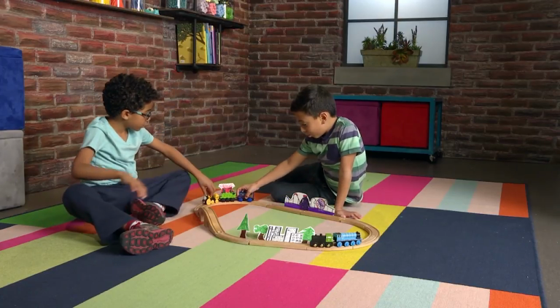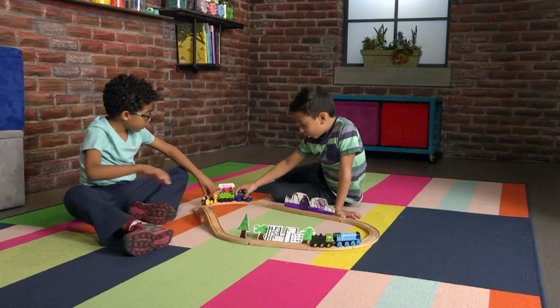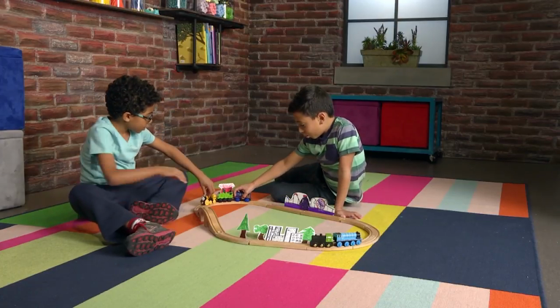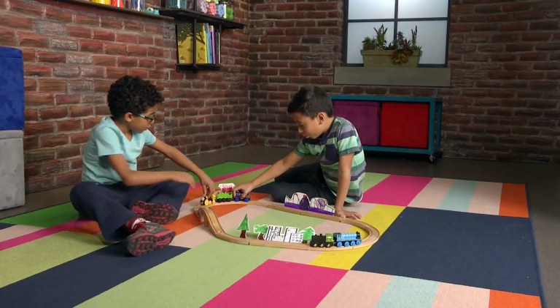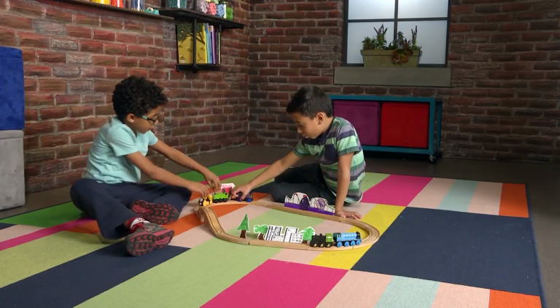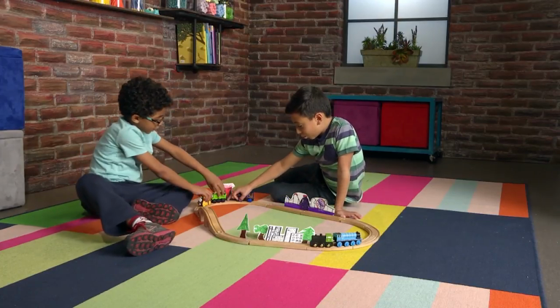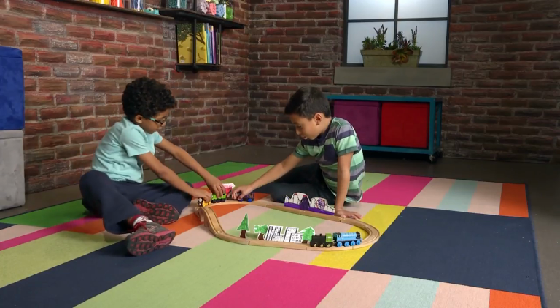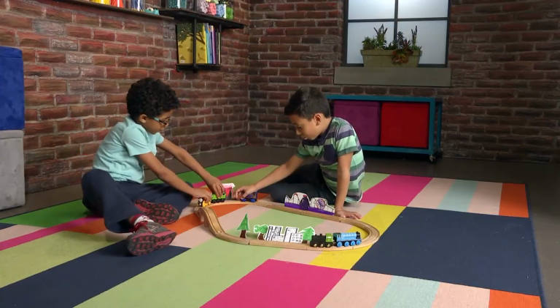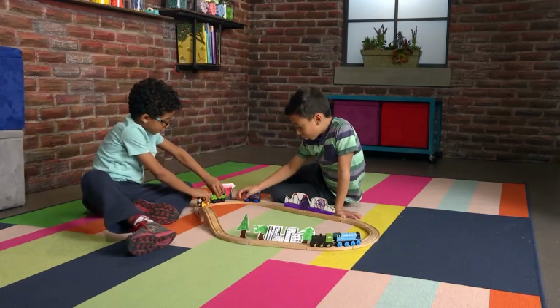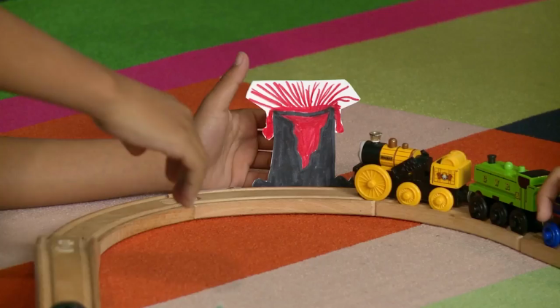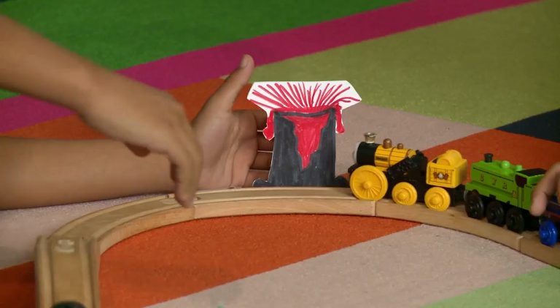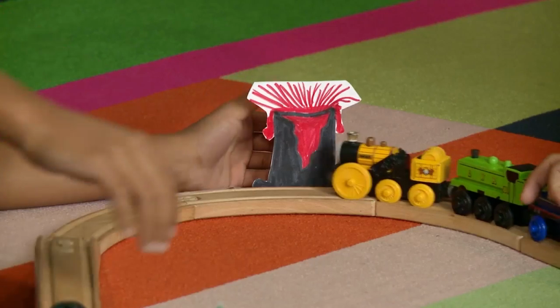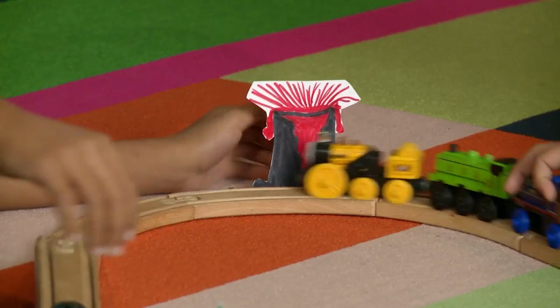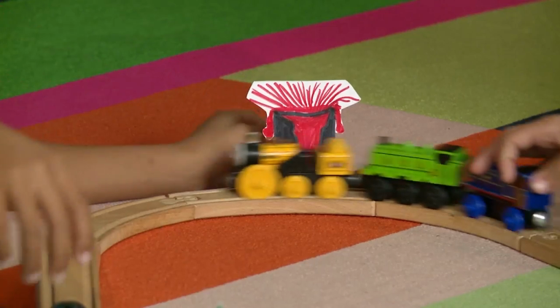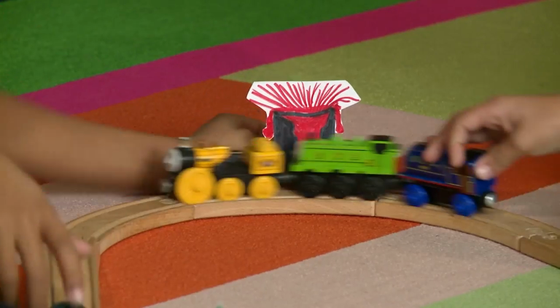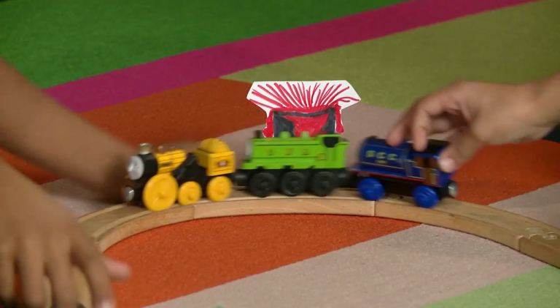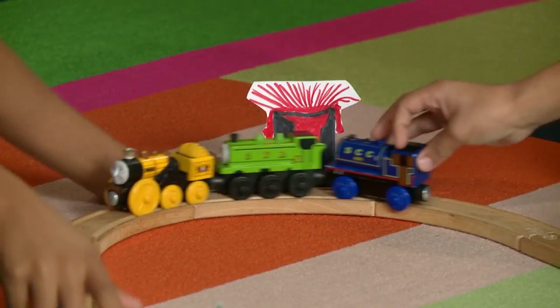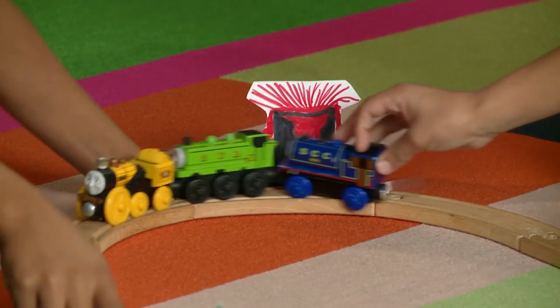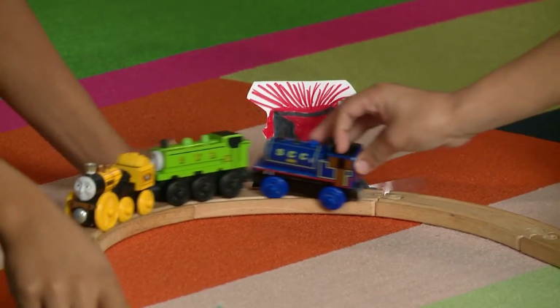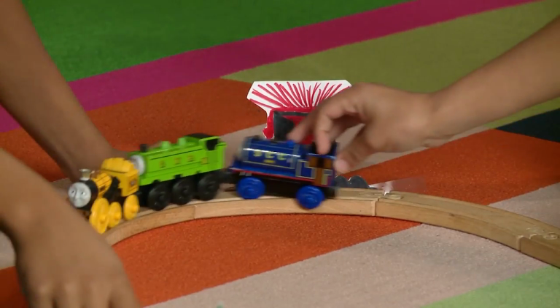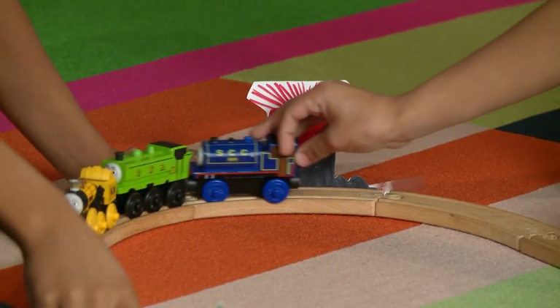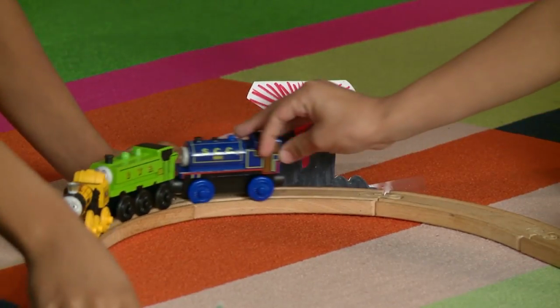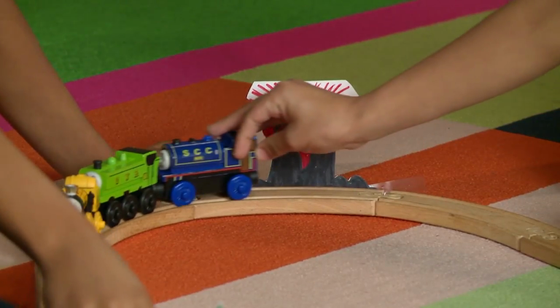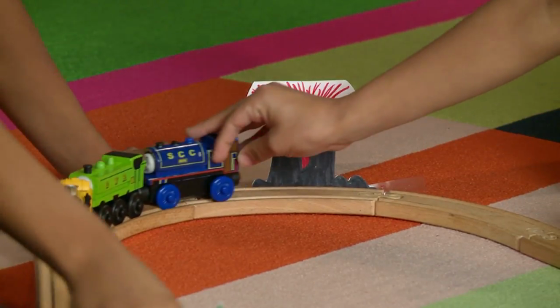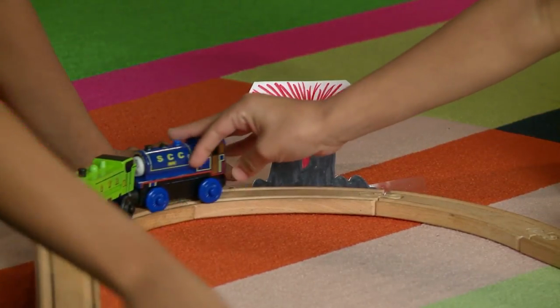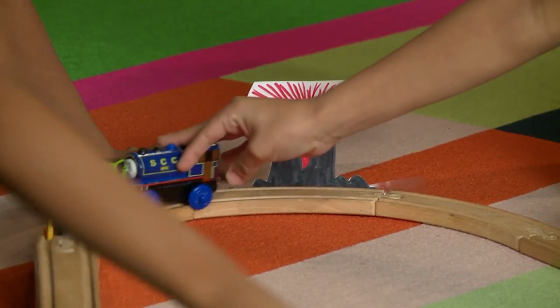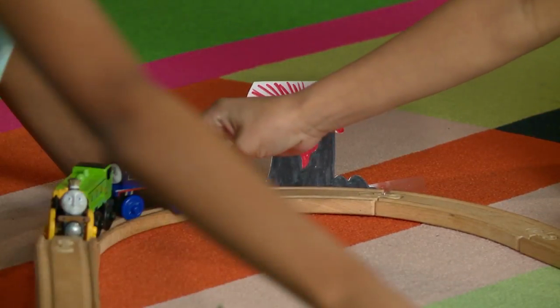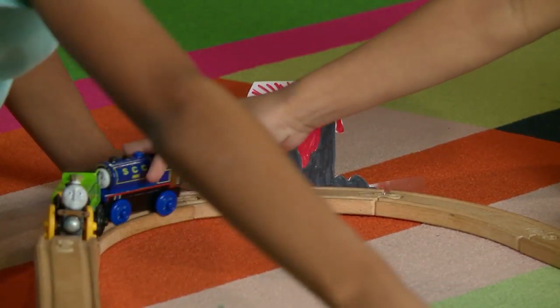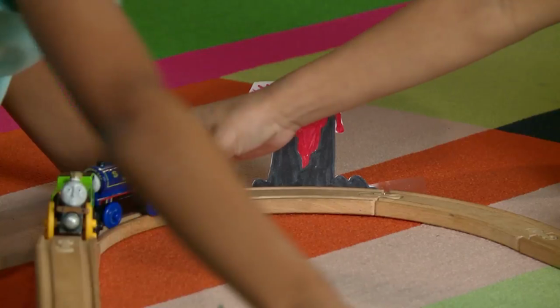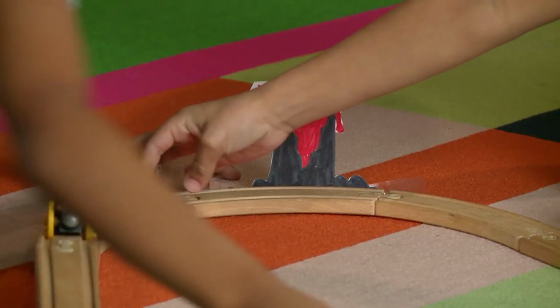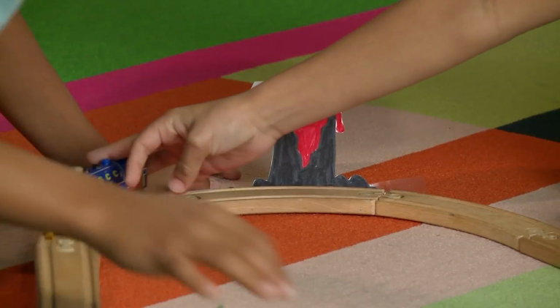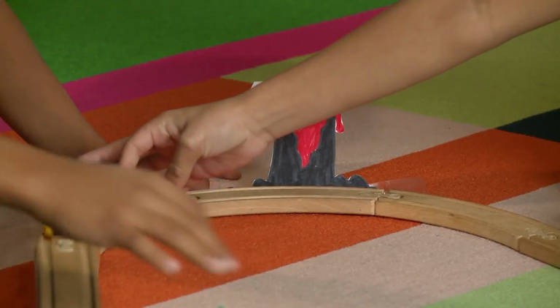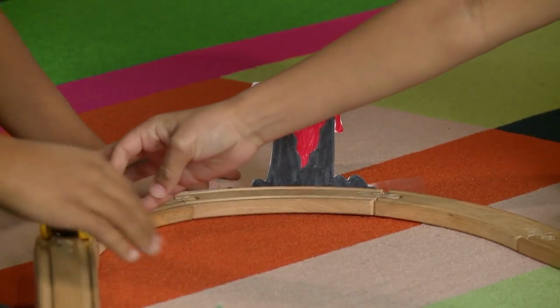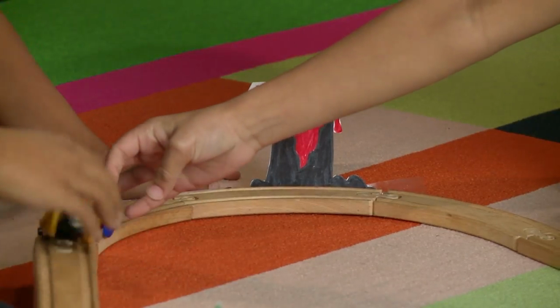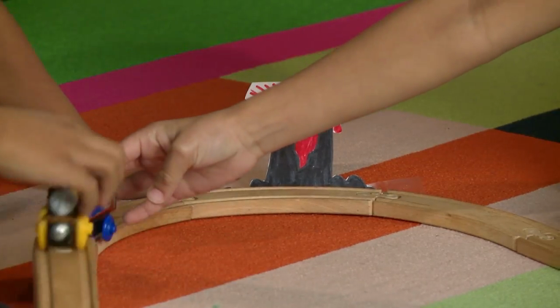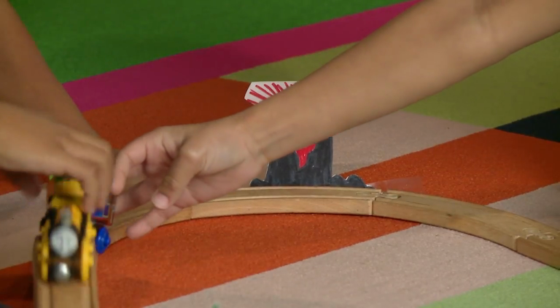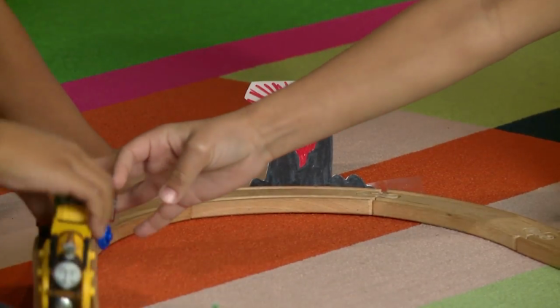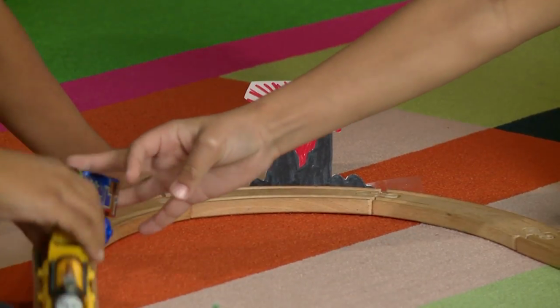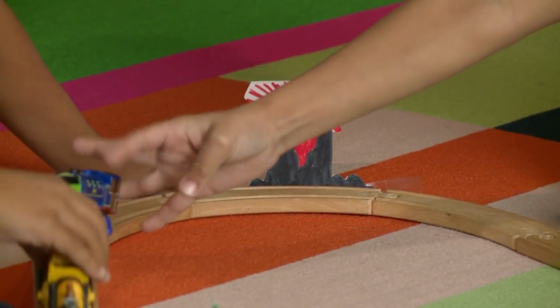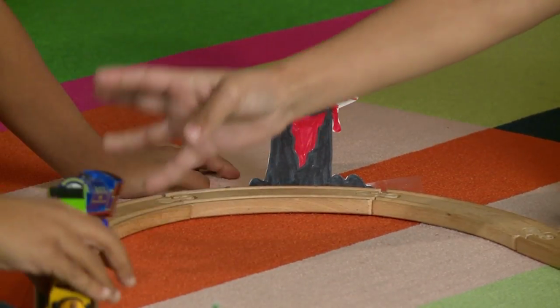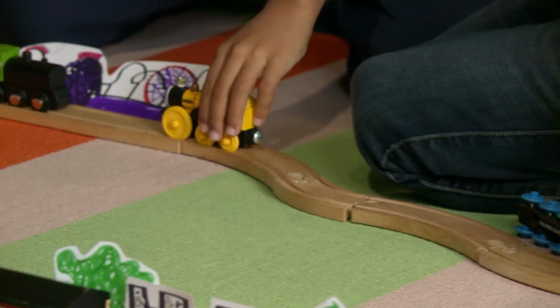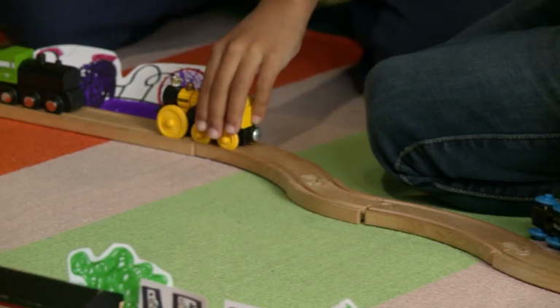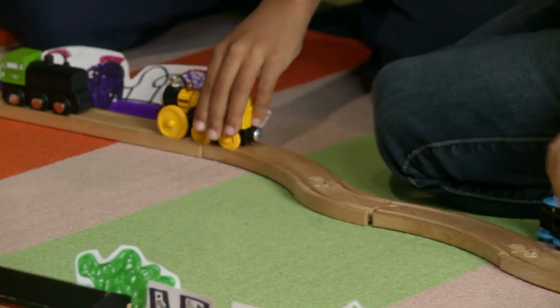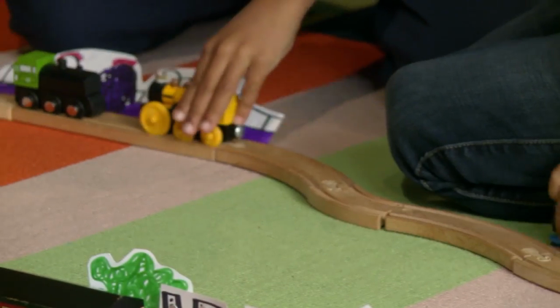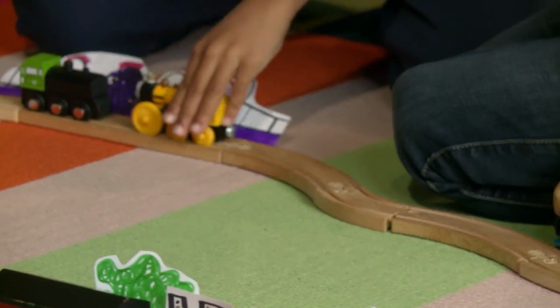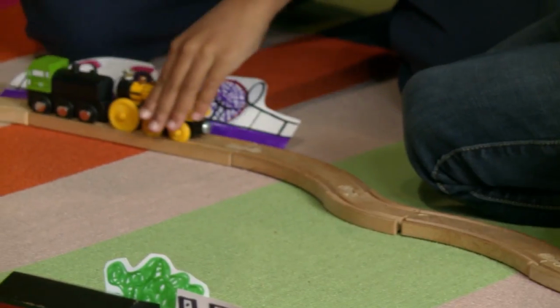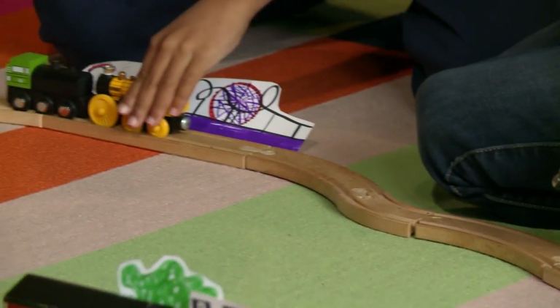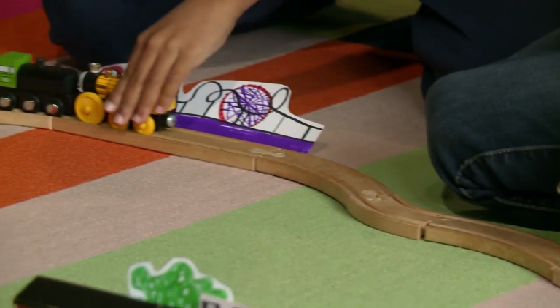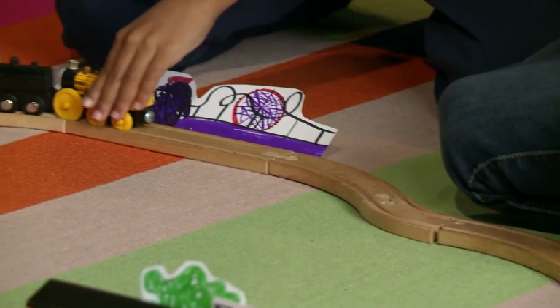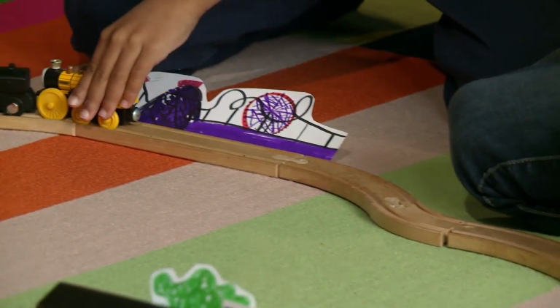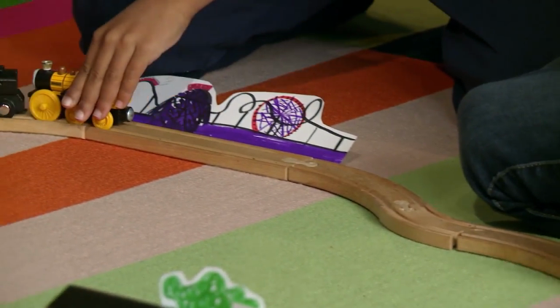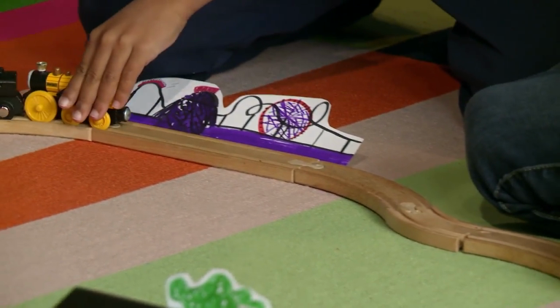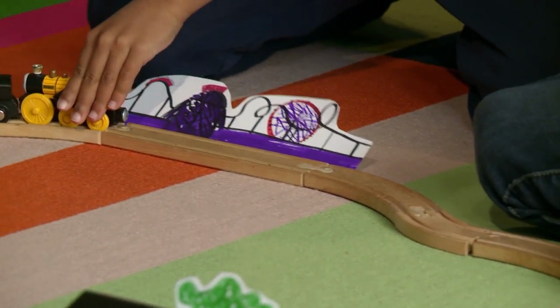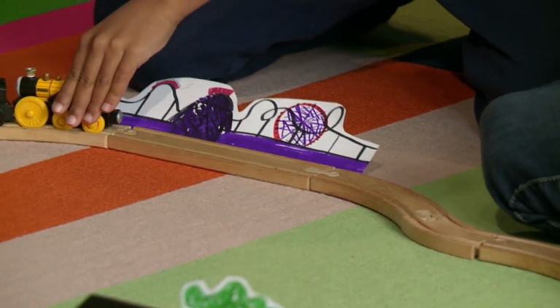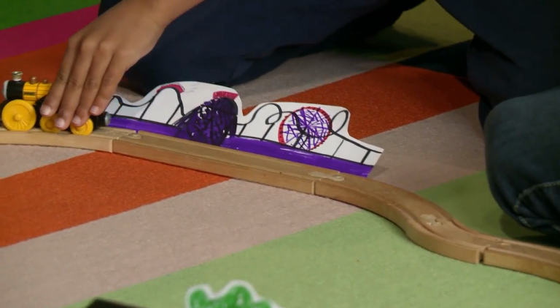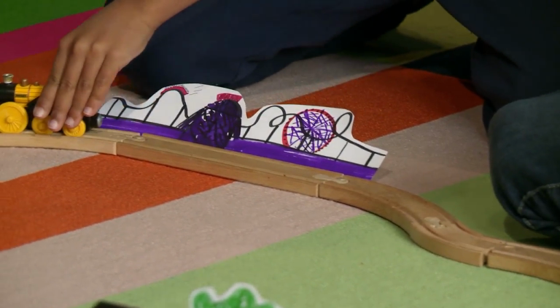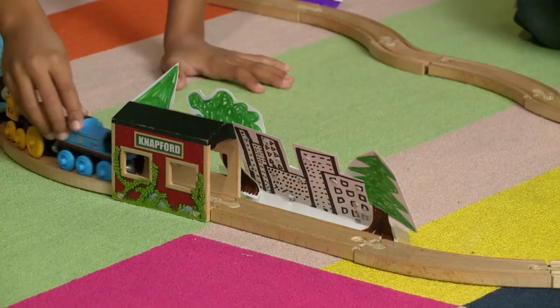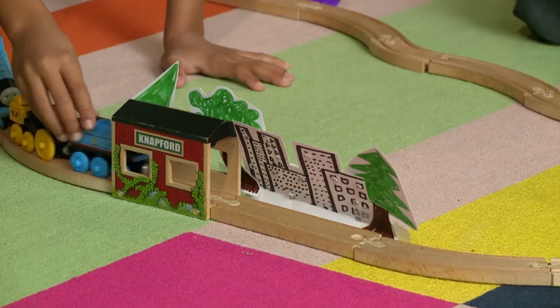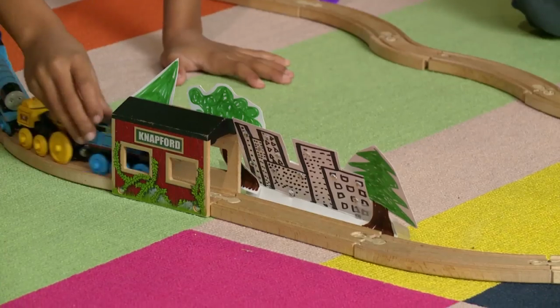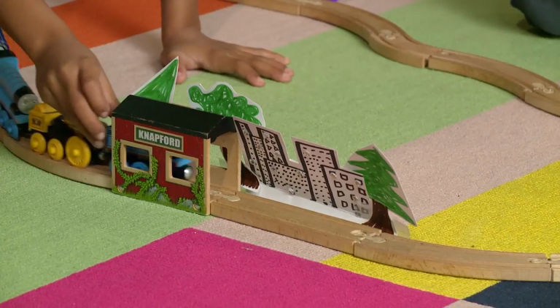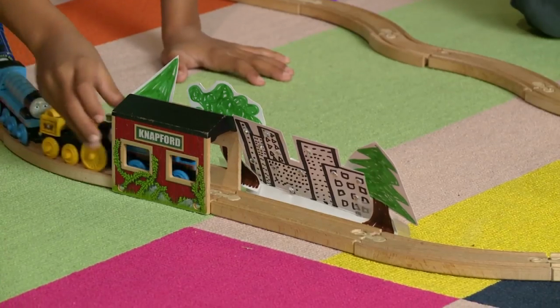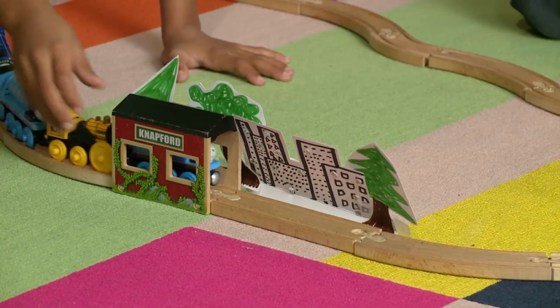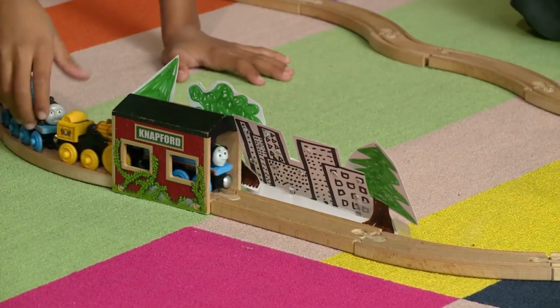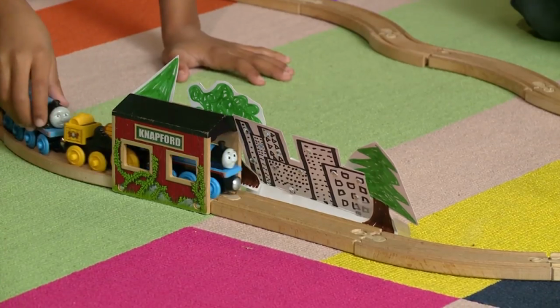This is the express train making stops in Crazy Volcano, Crazy Park, and Crazy Town.